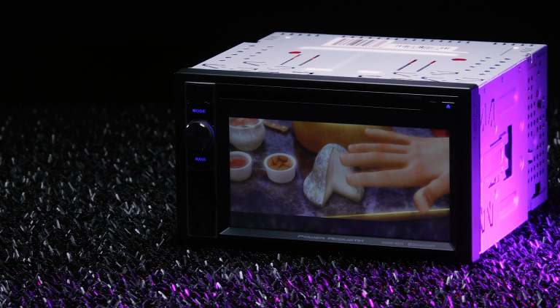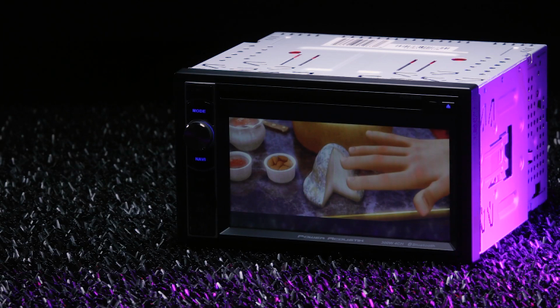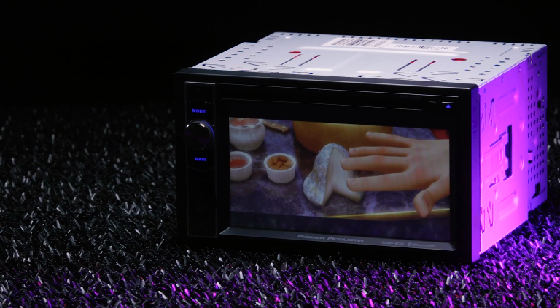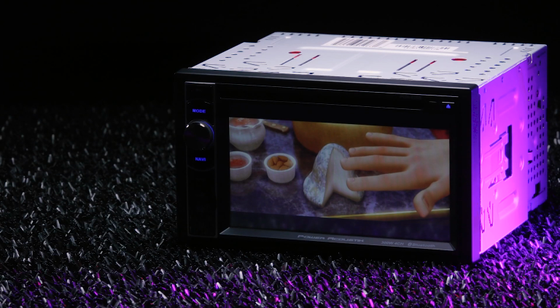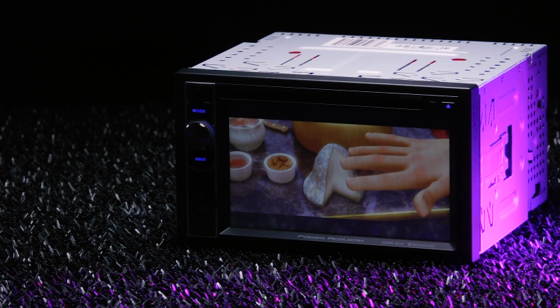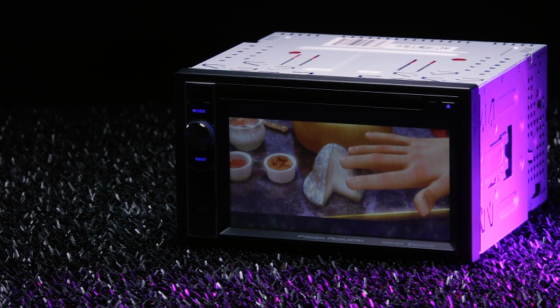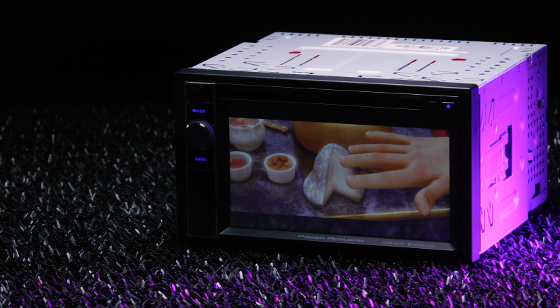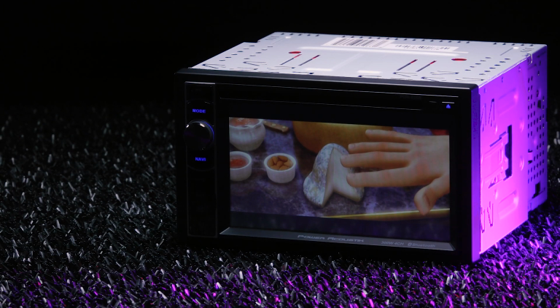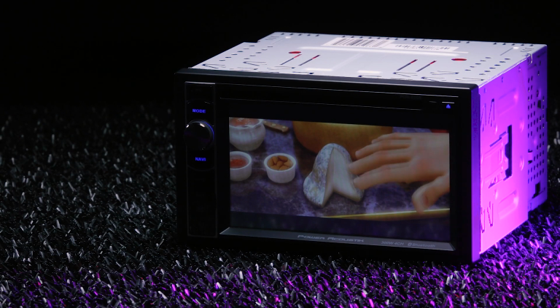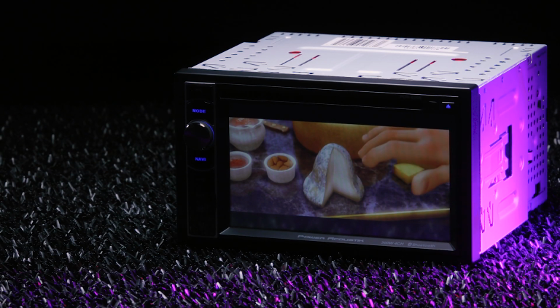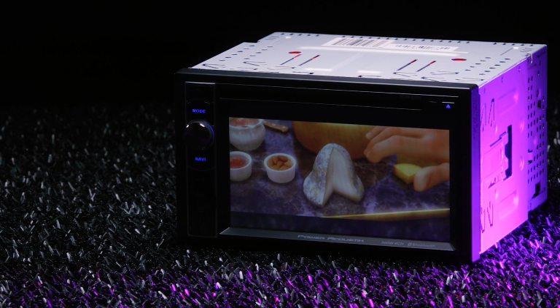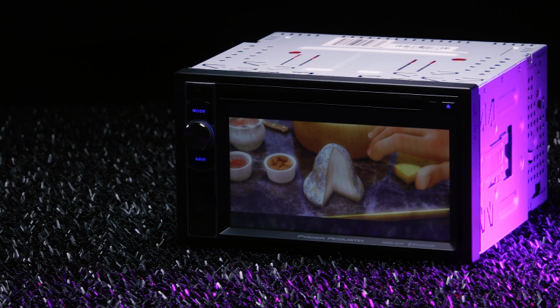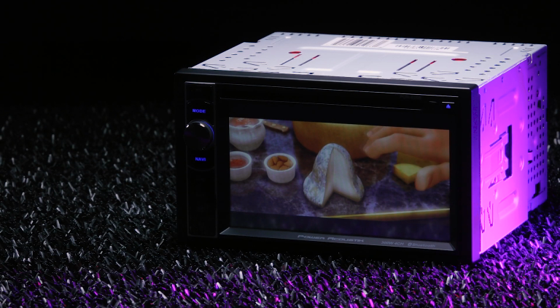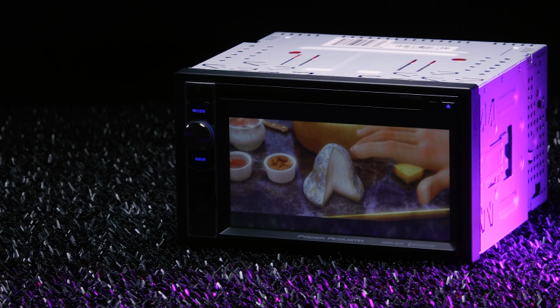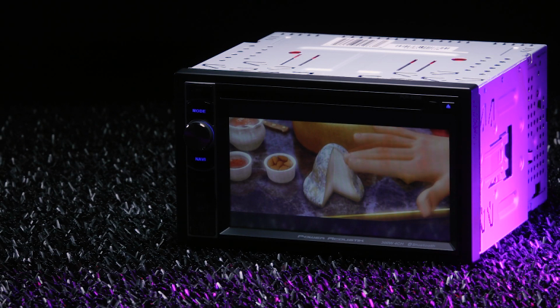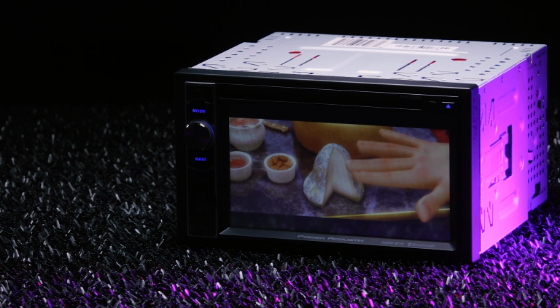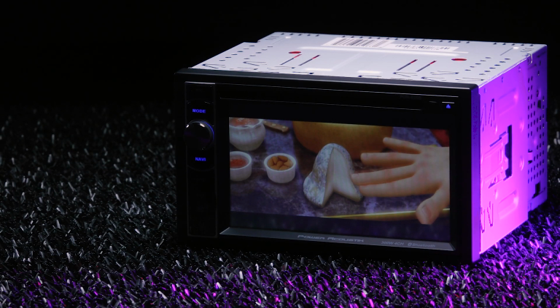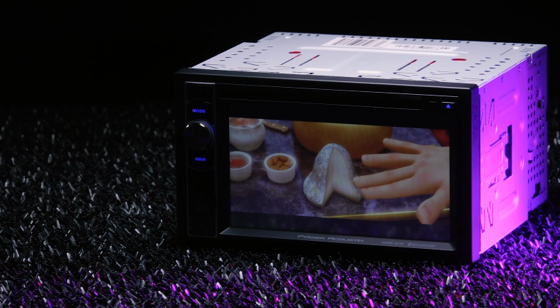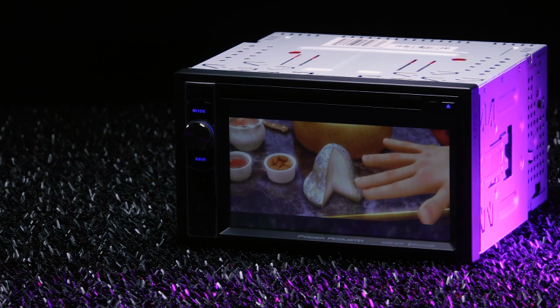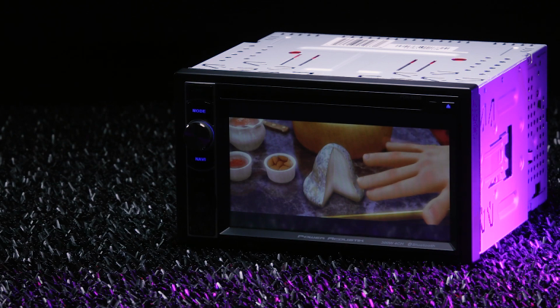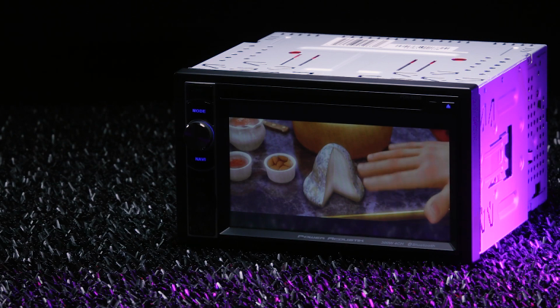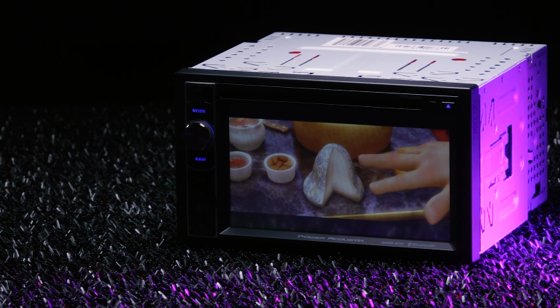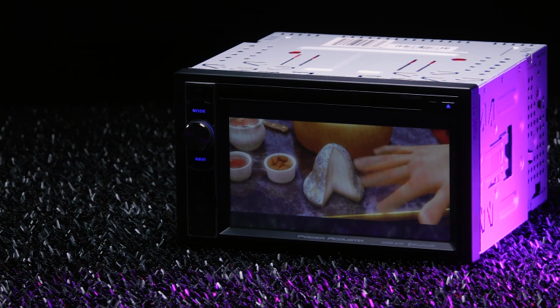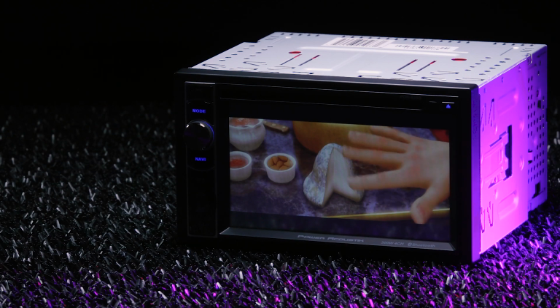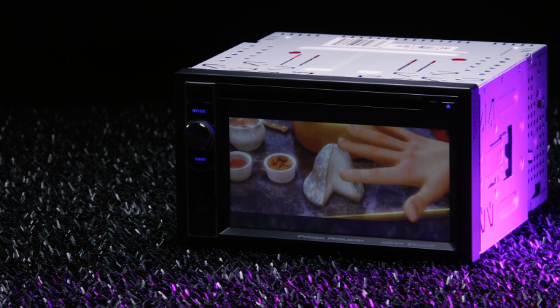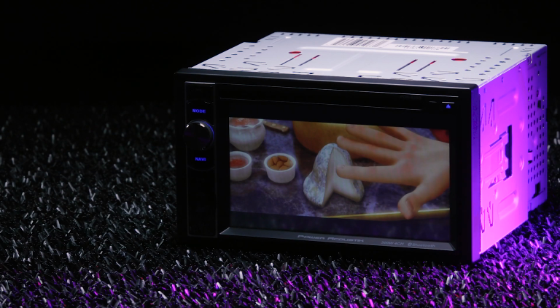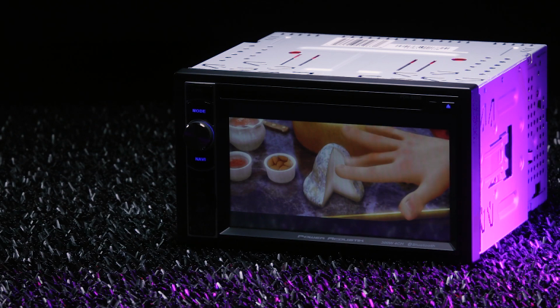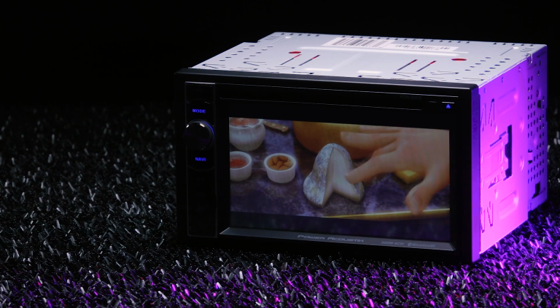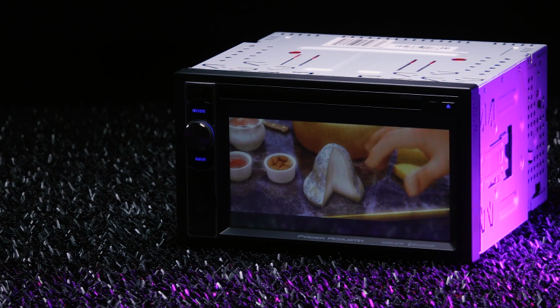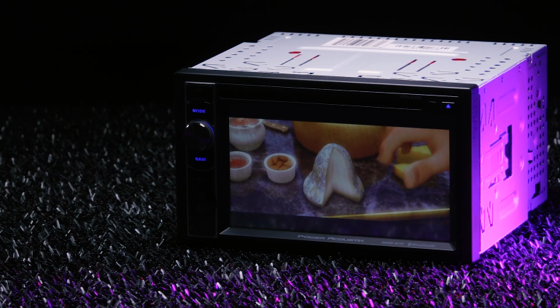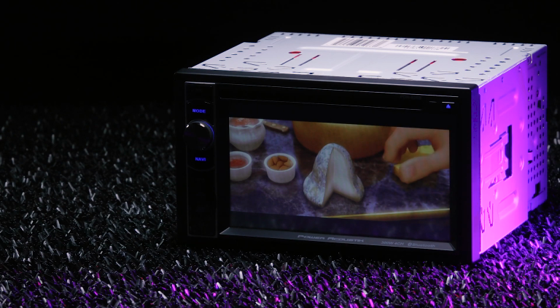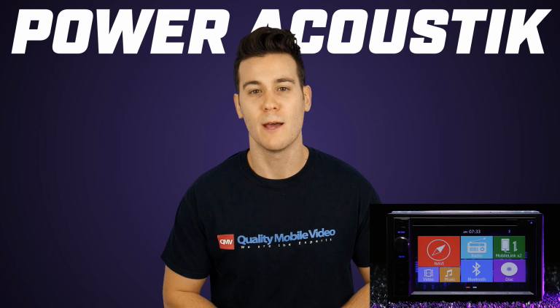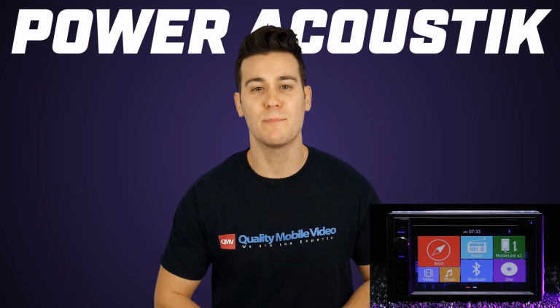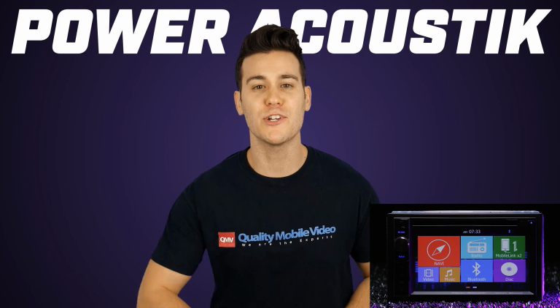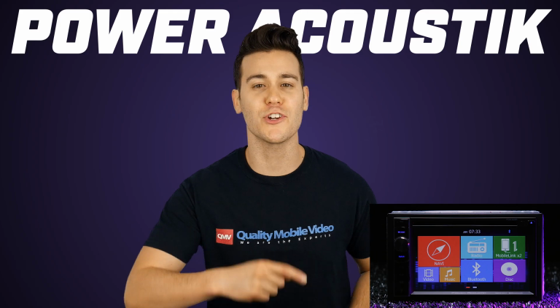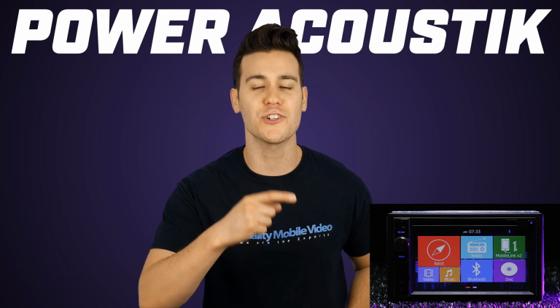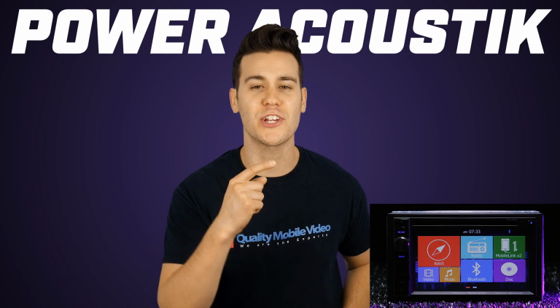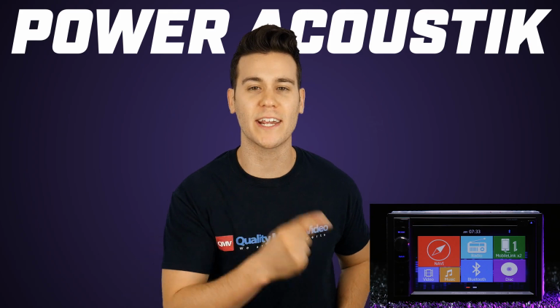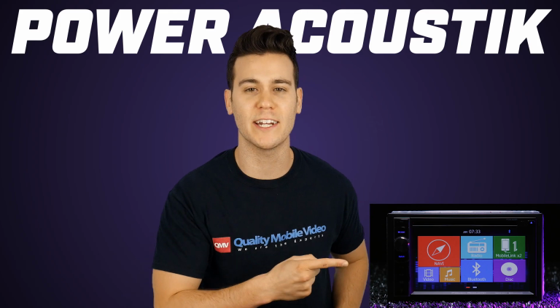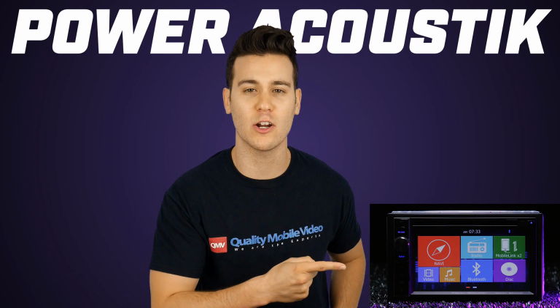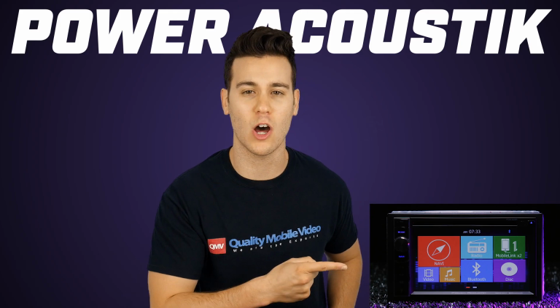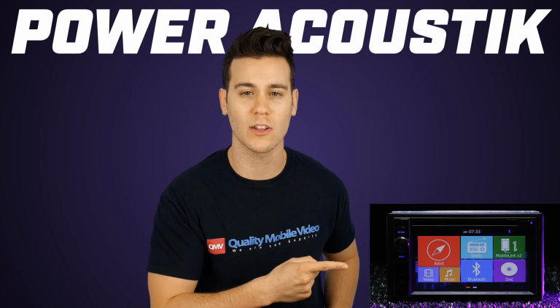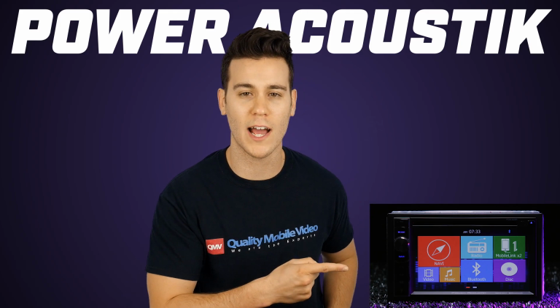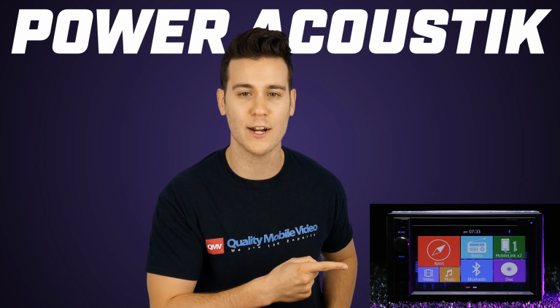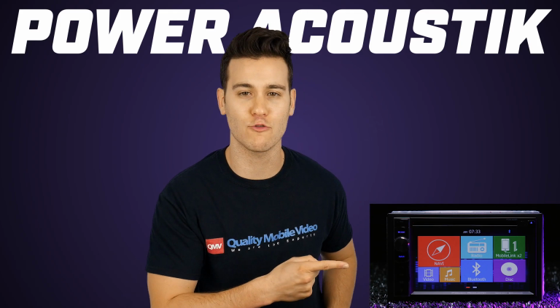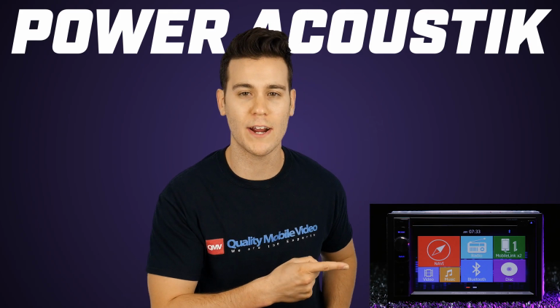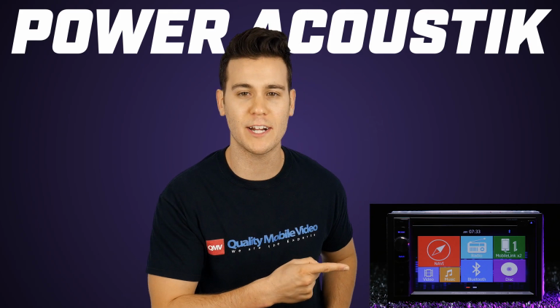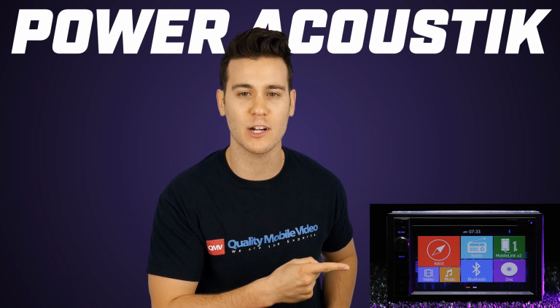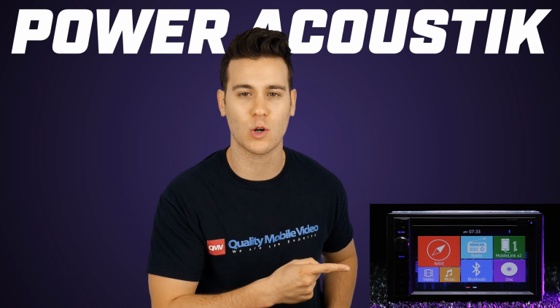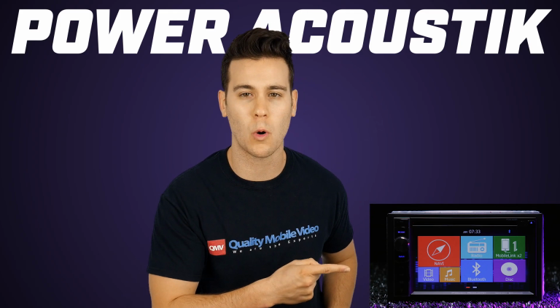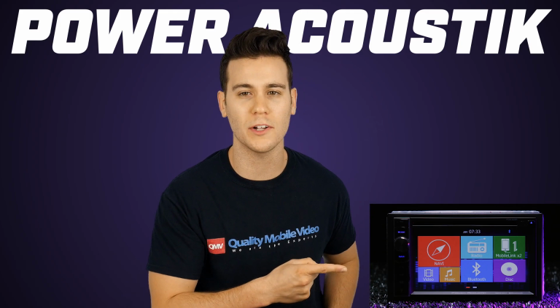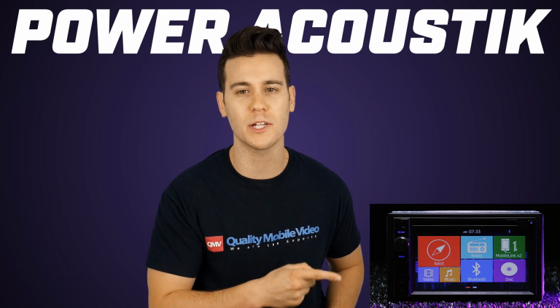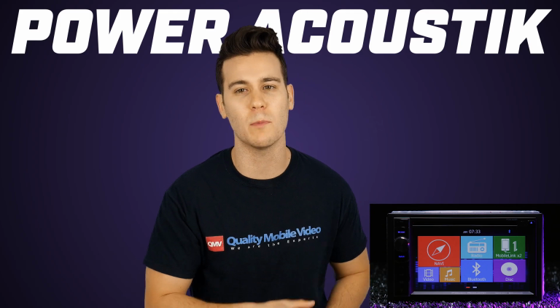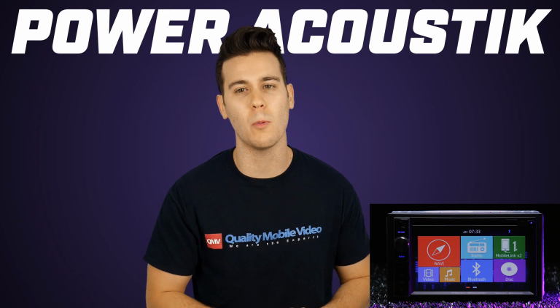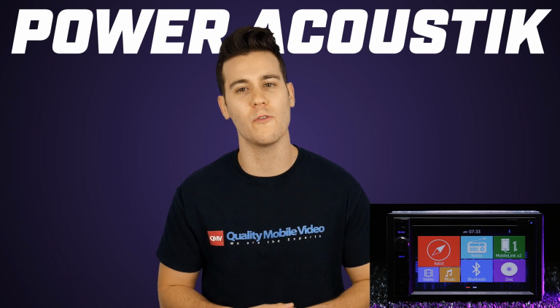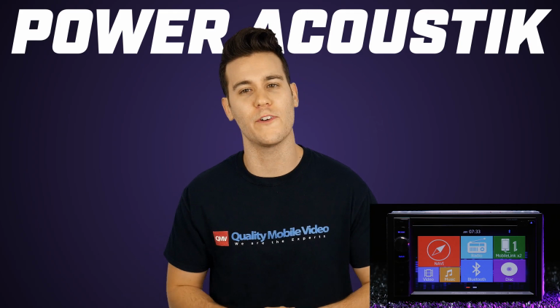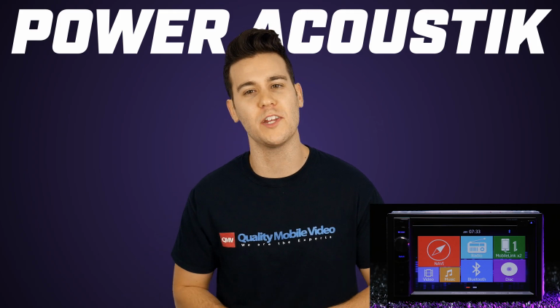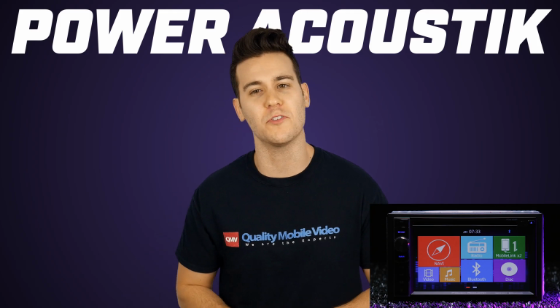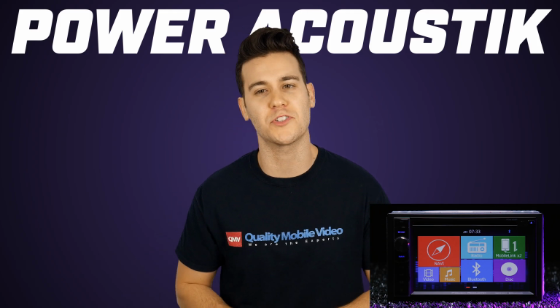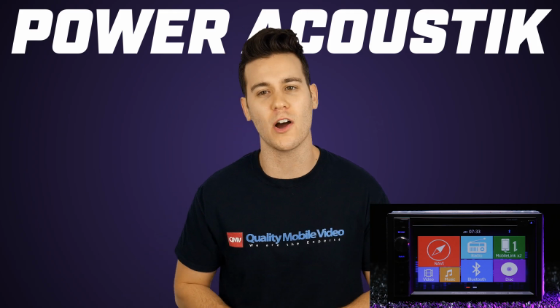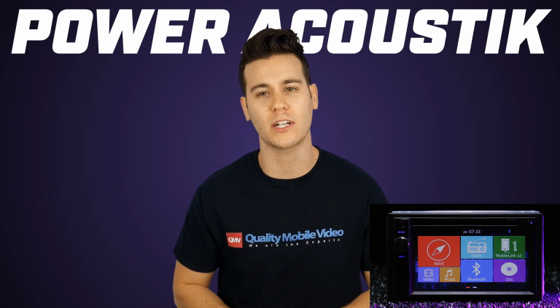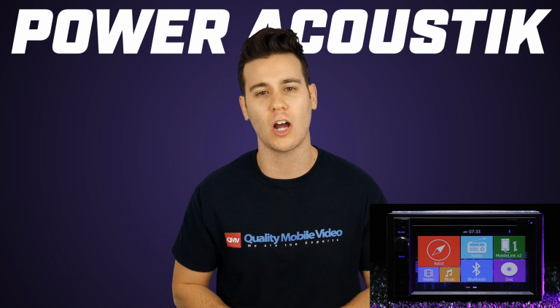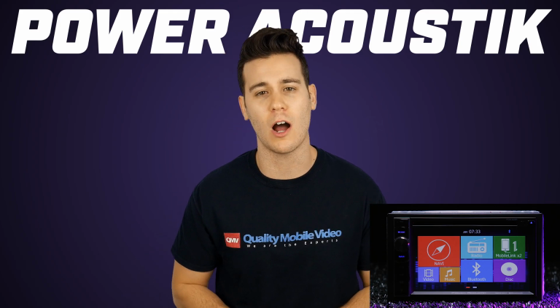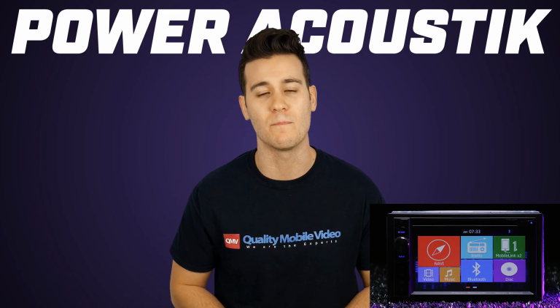That's it on the Power Acoustic PDN-626B. Be sure to check it out online at QualityMobileVideo.com.